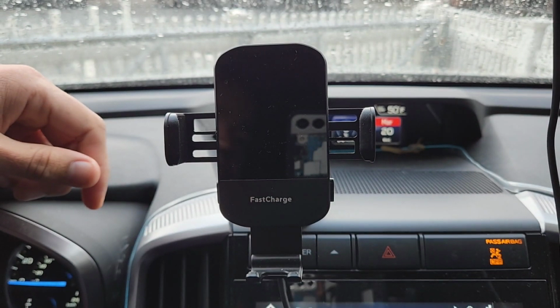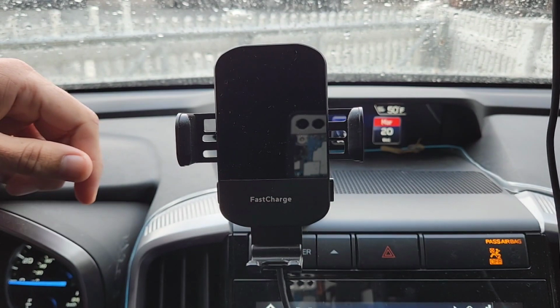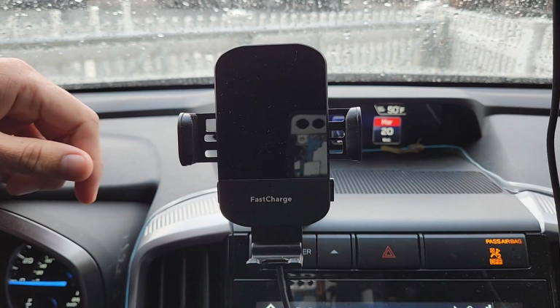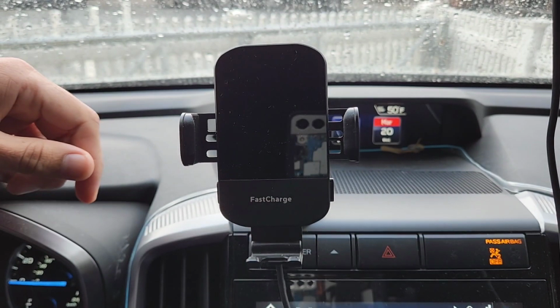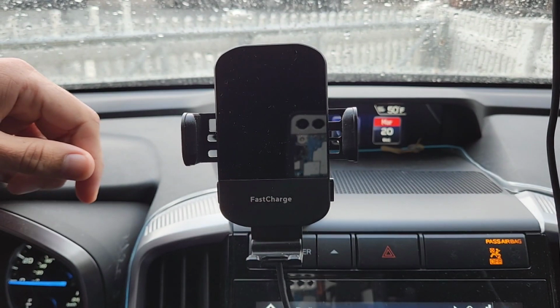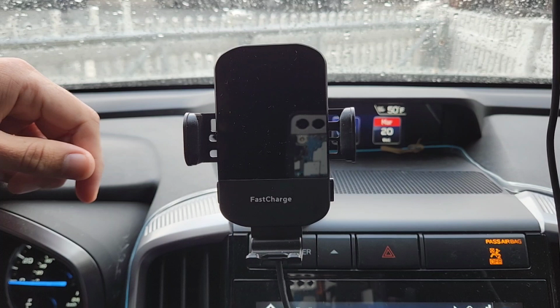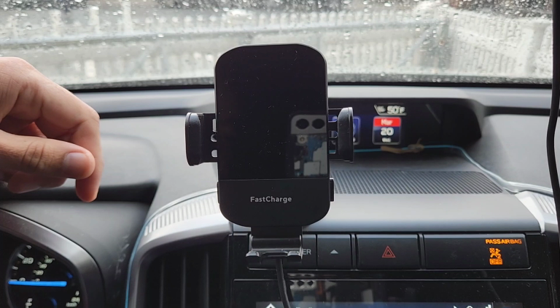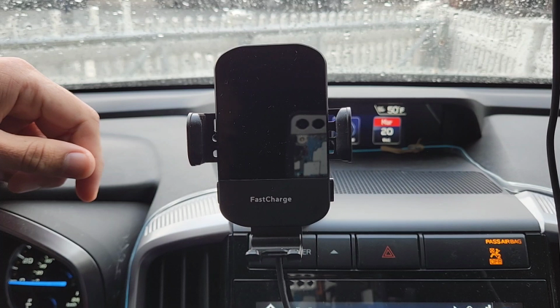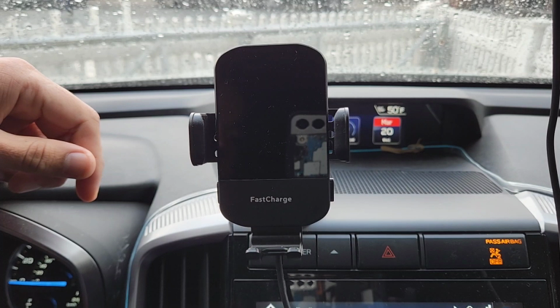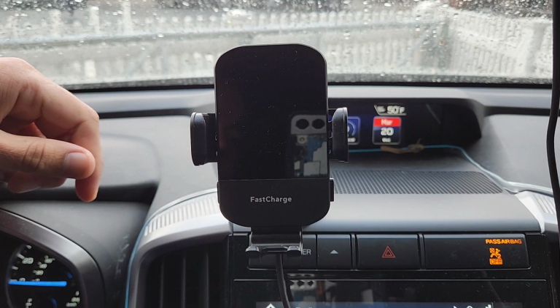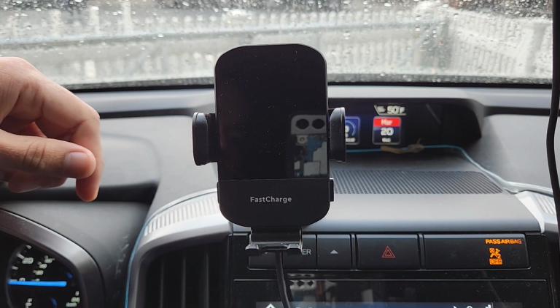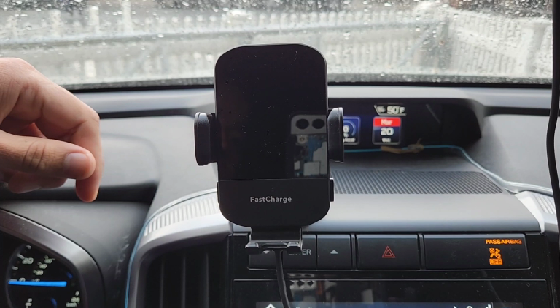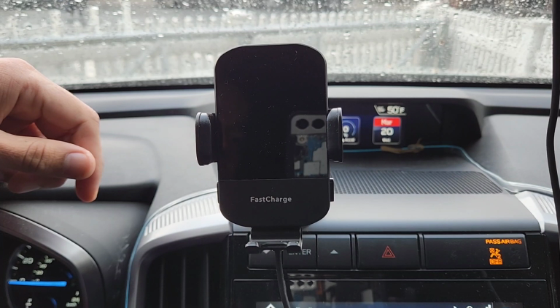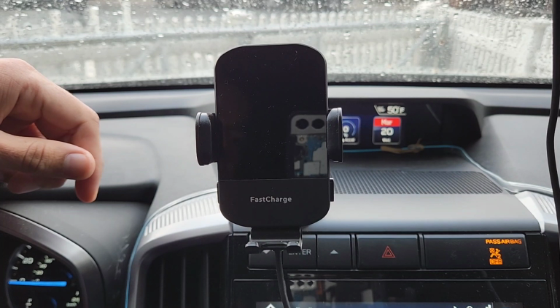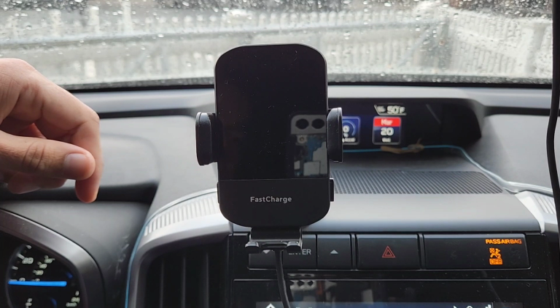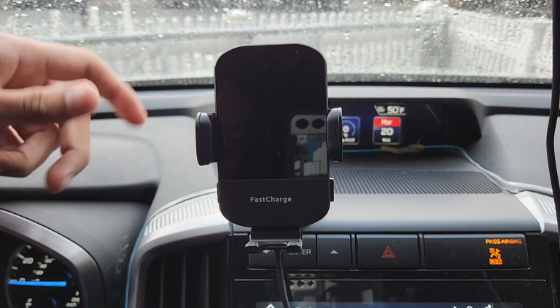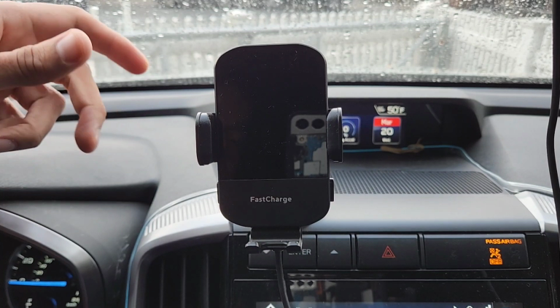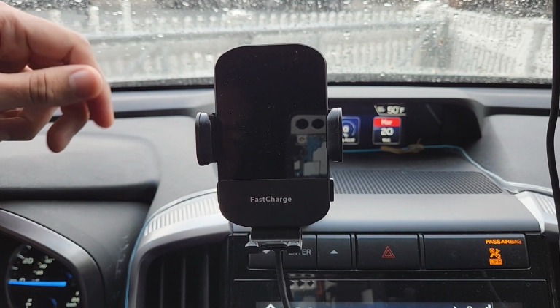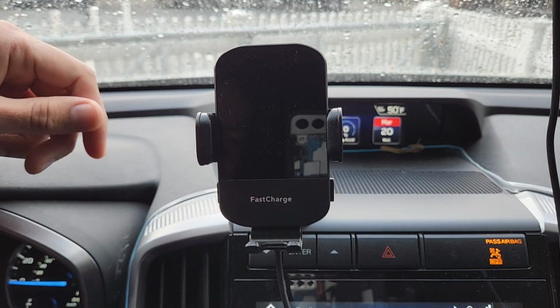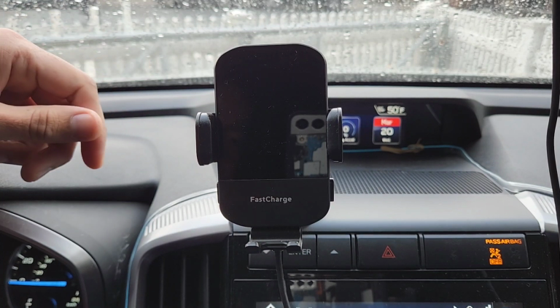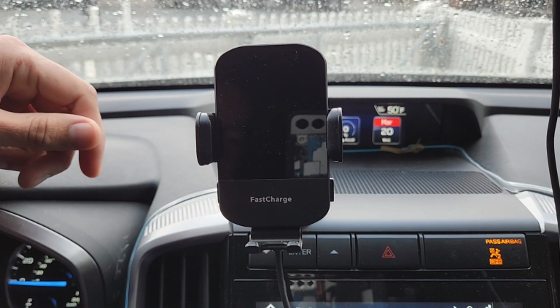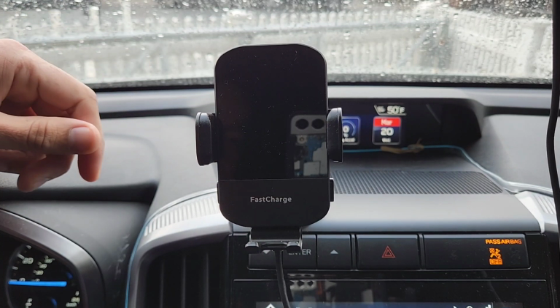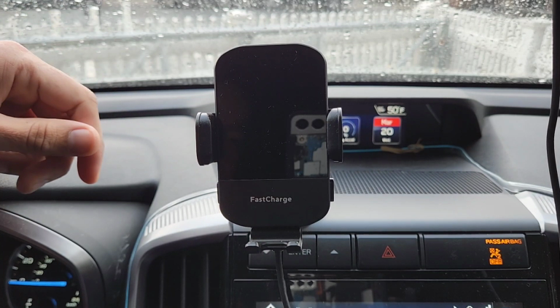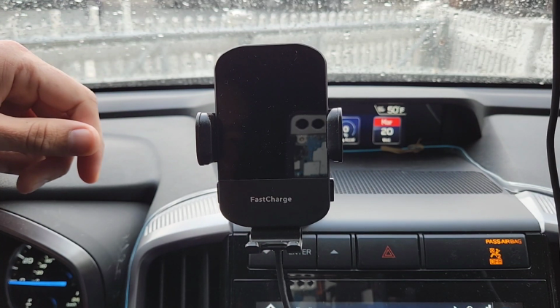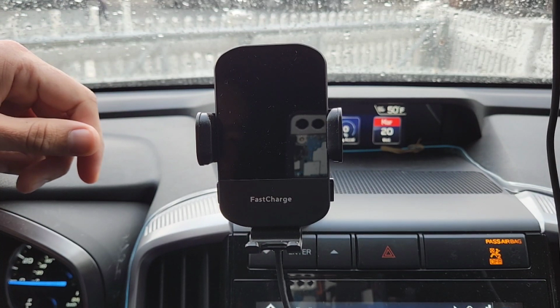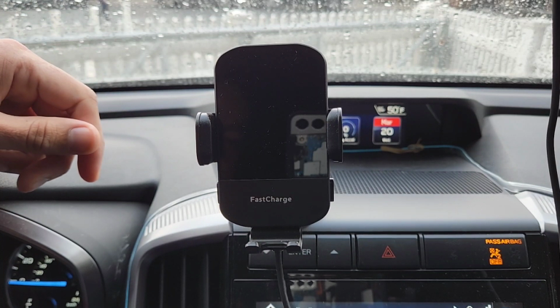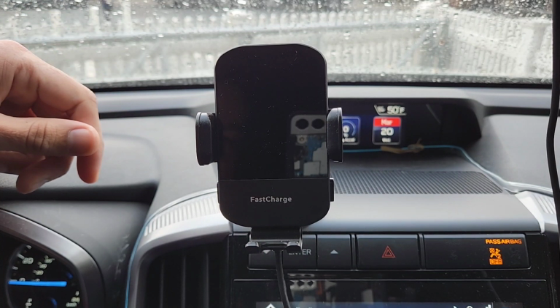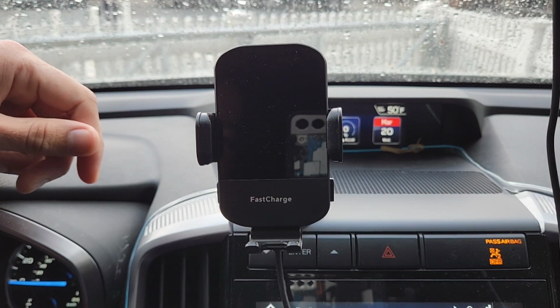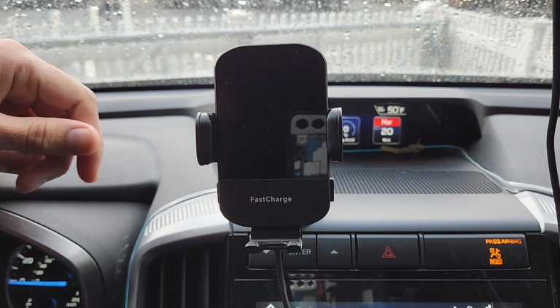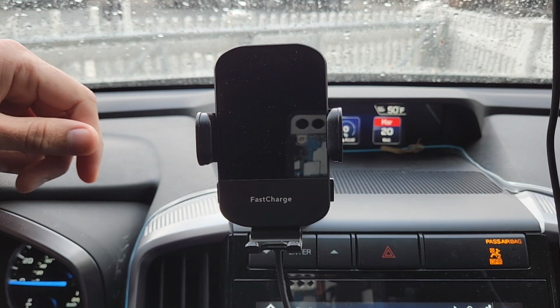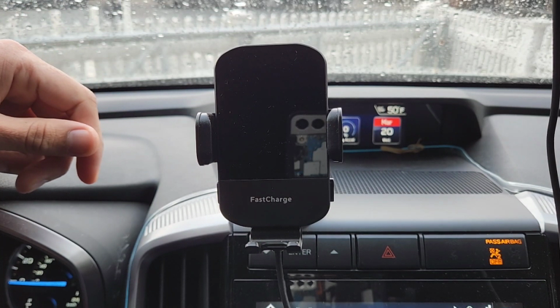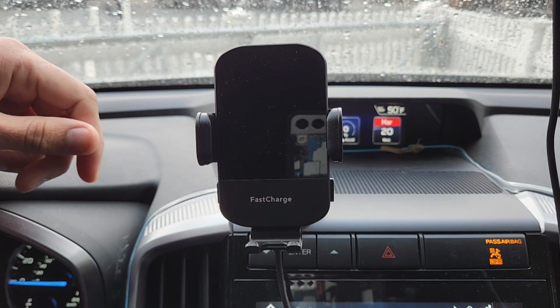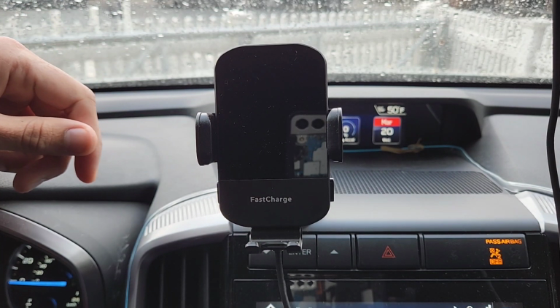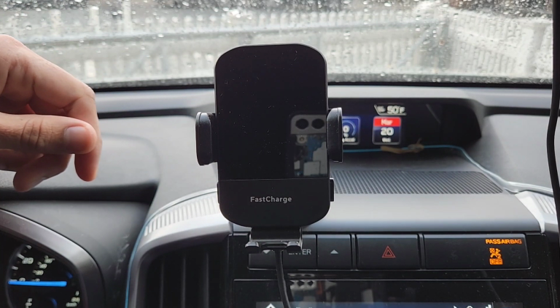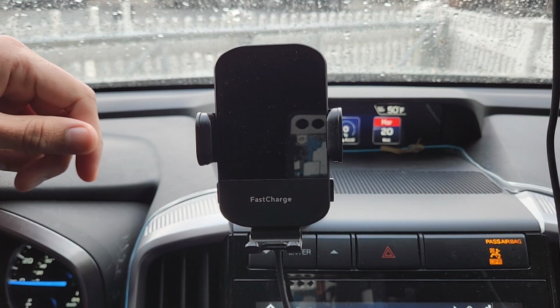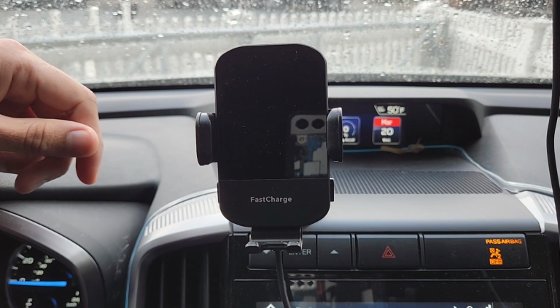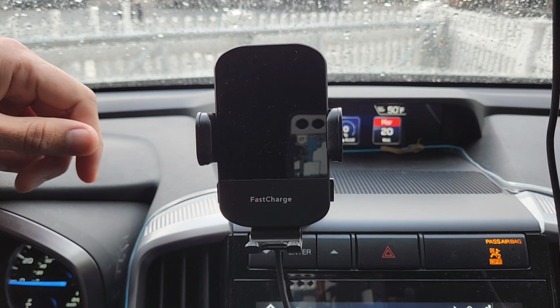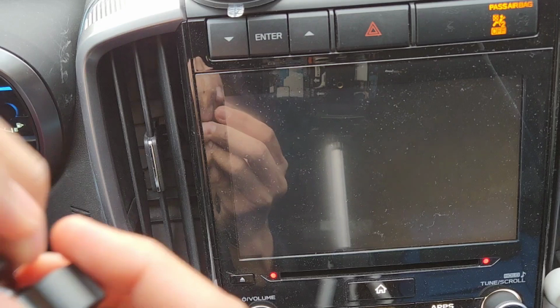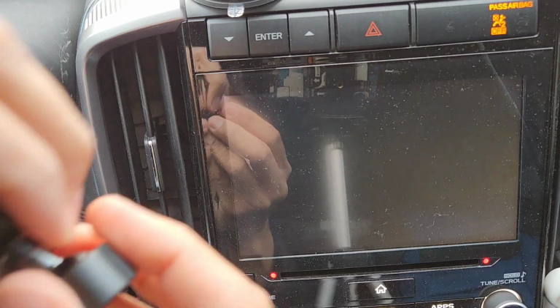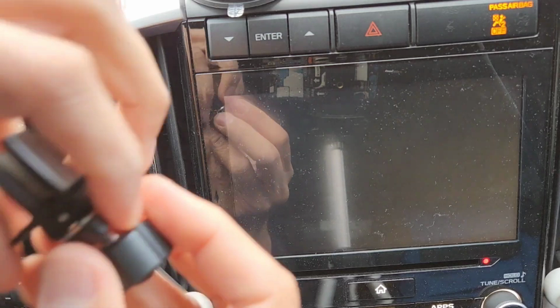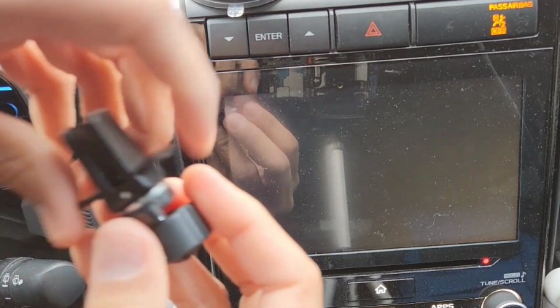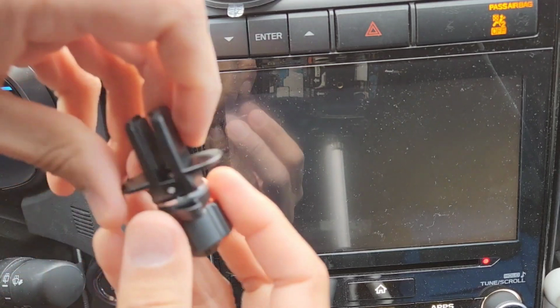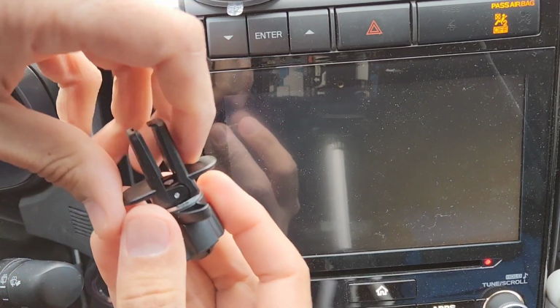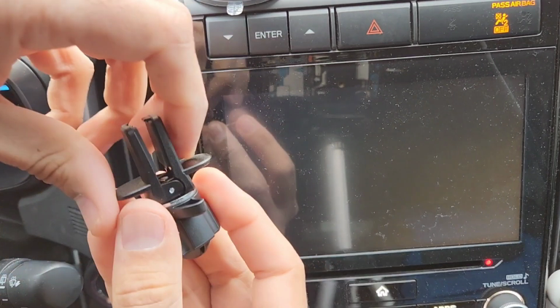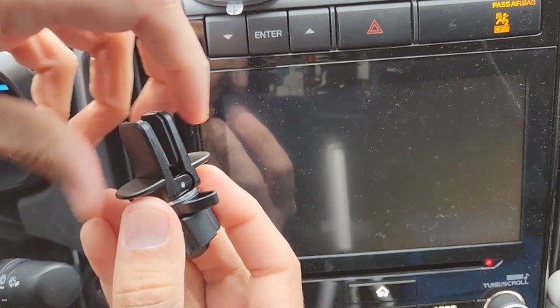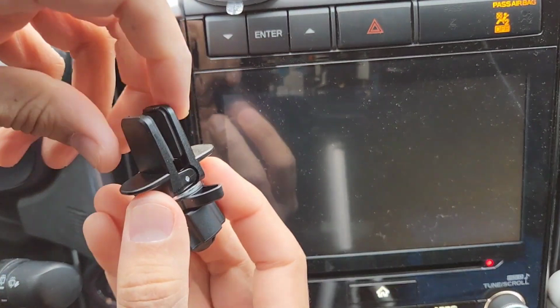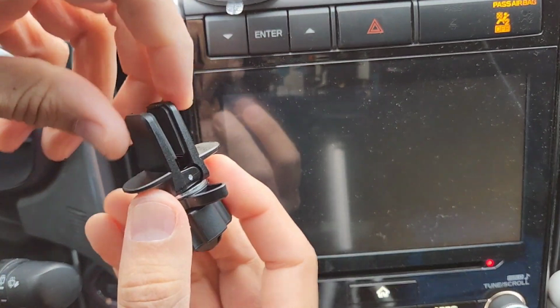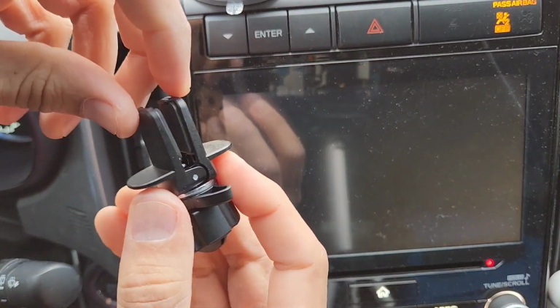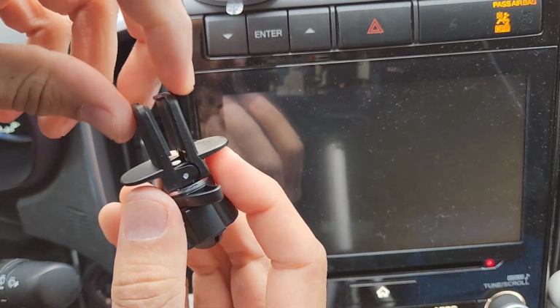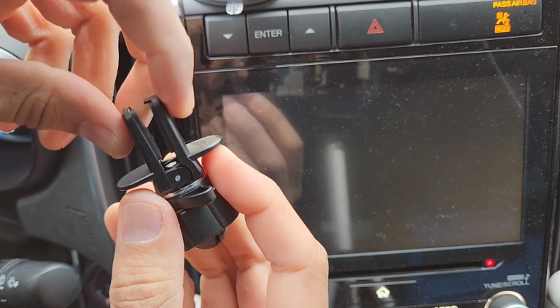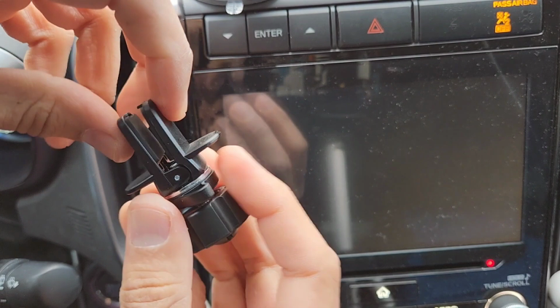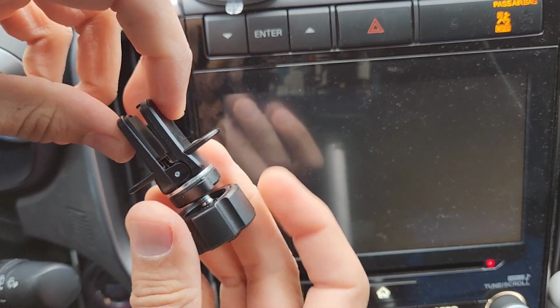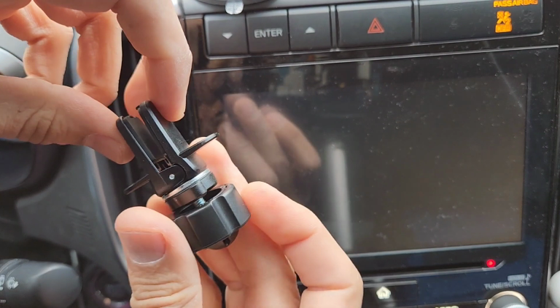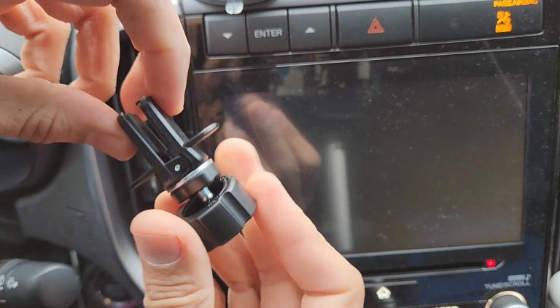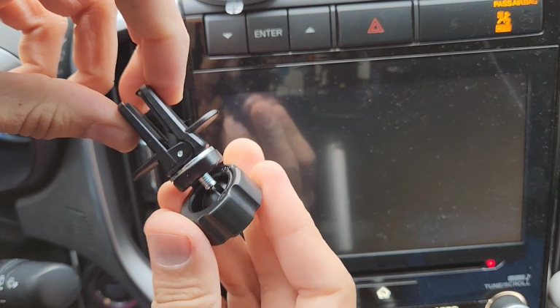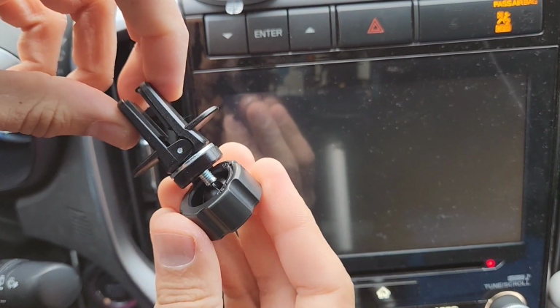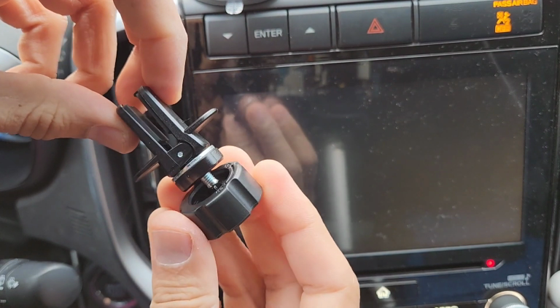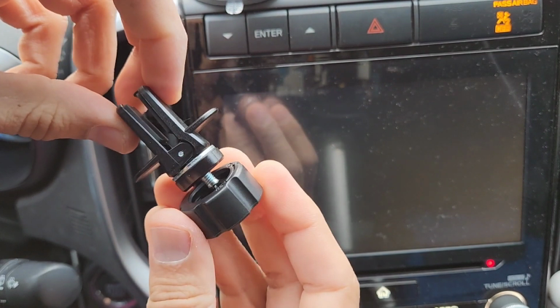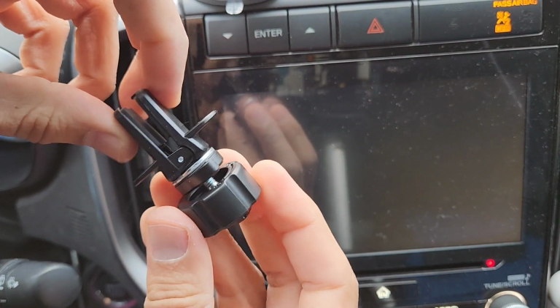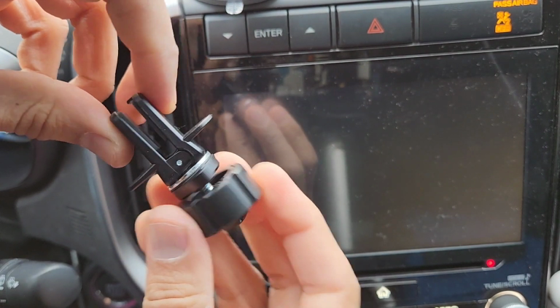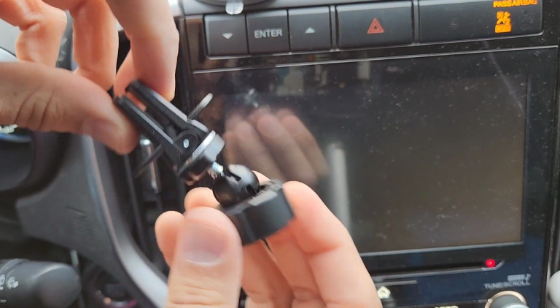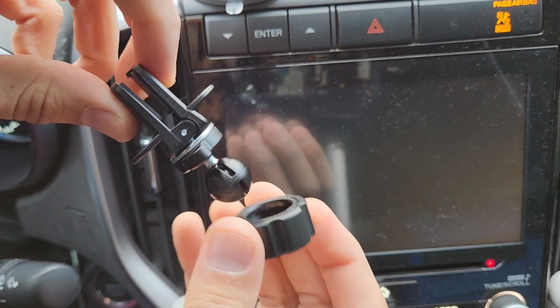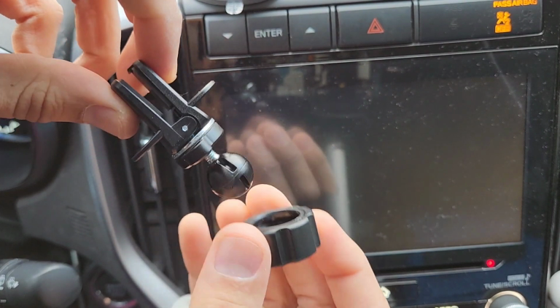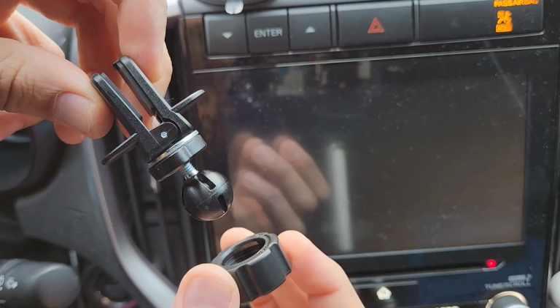Then it closes by itself once it doesn't sense any phone. Now let me show you how to attach this vent clip to your wireless charger and the vent.